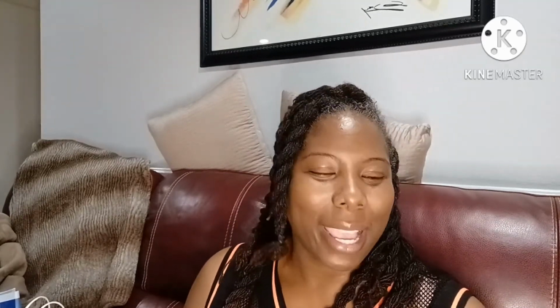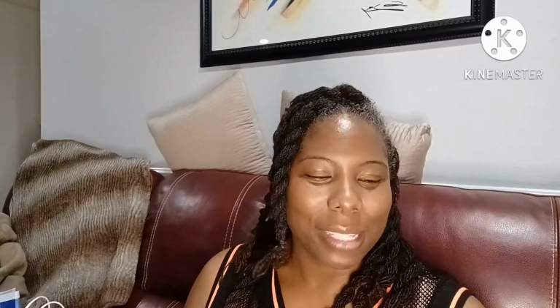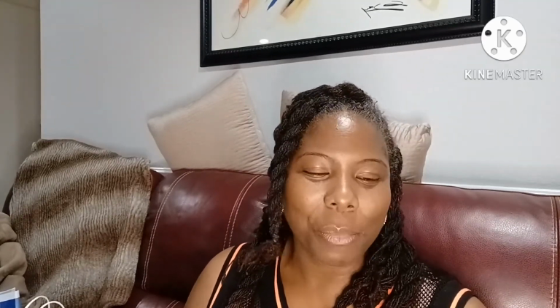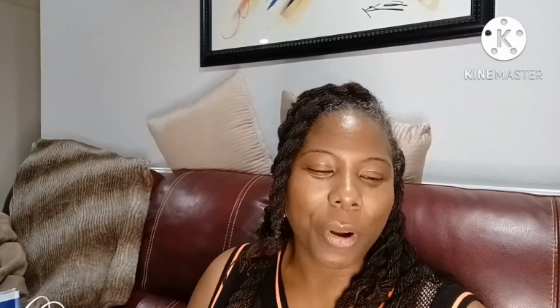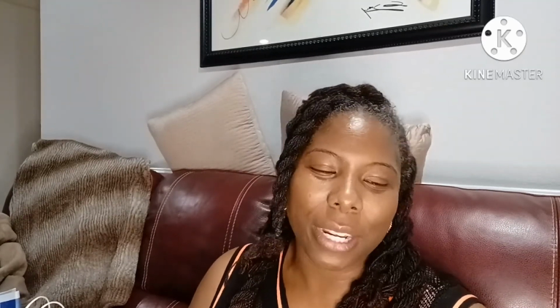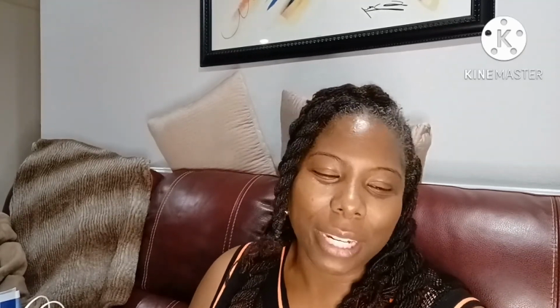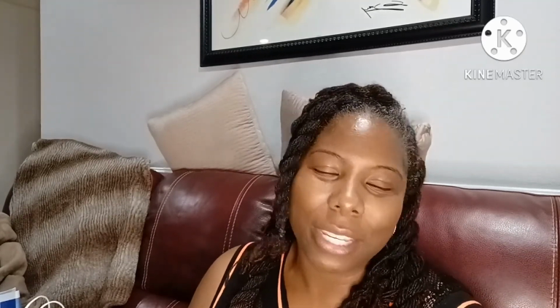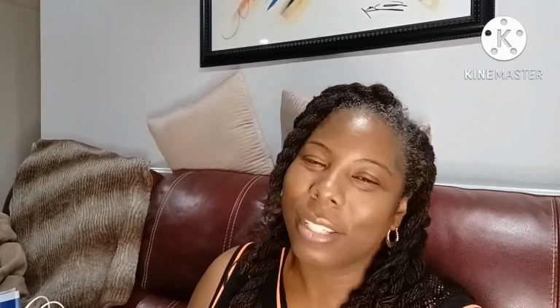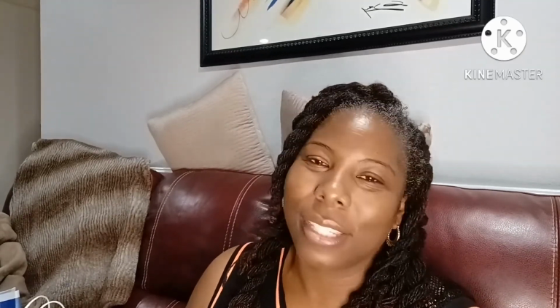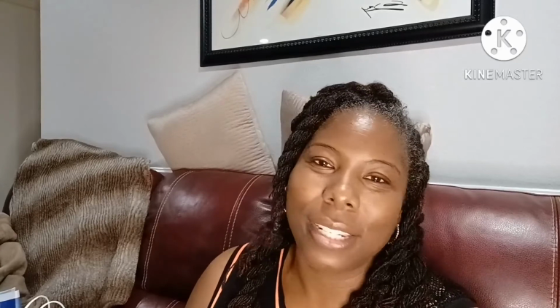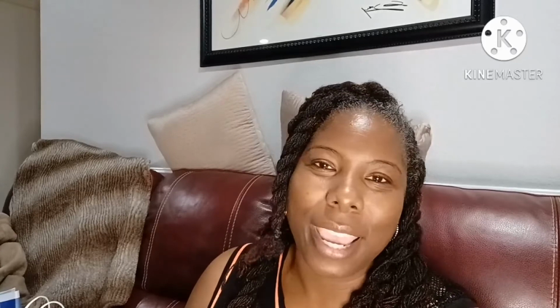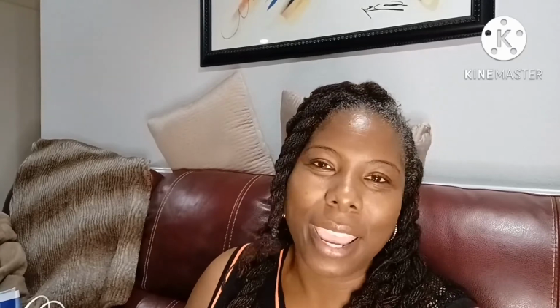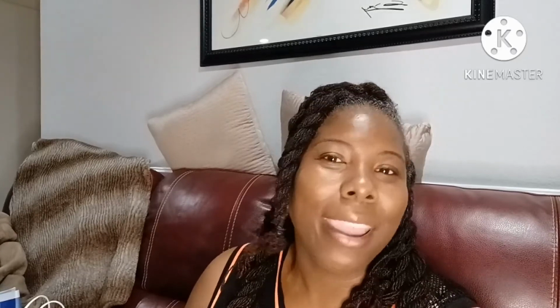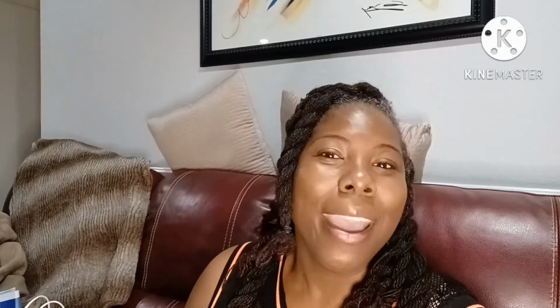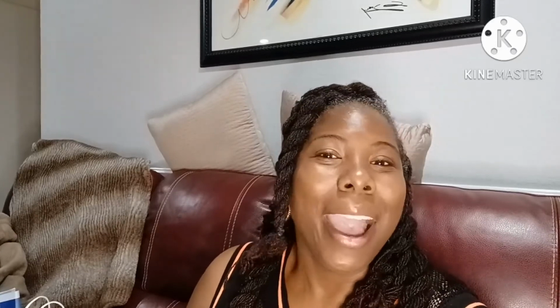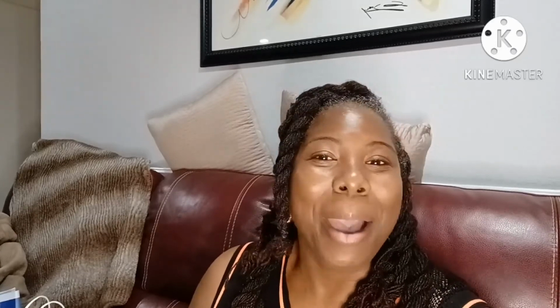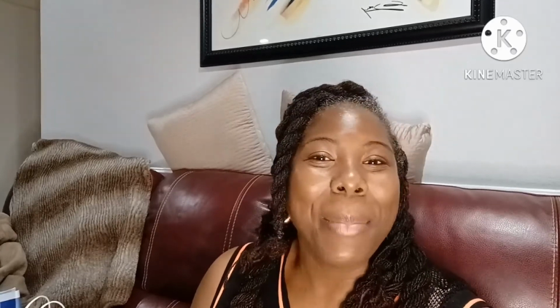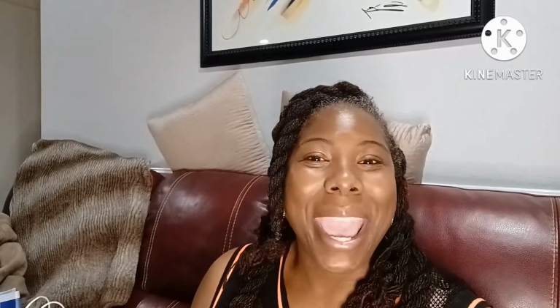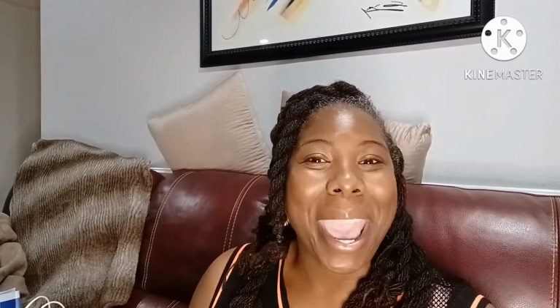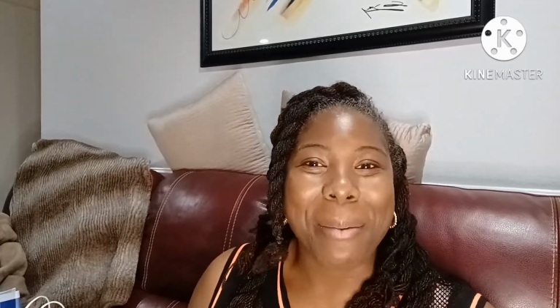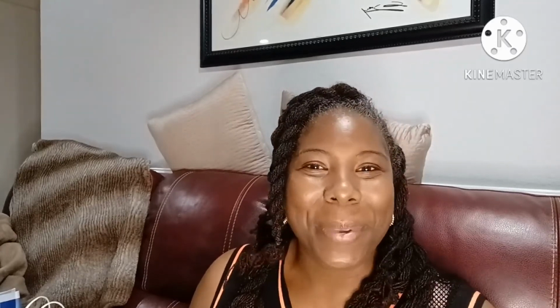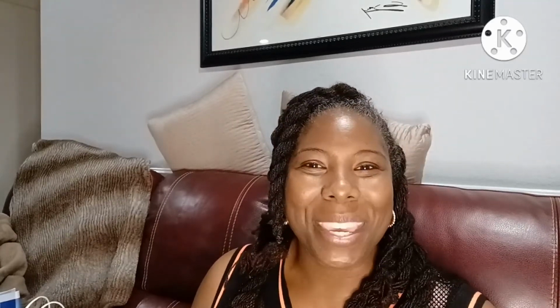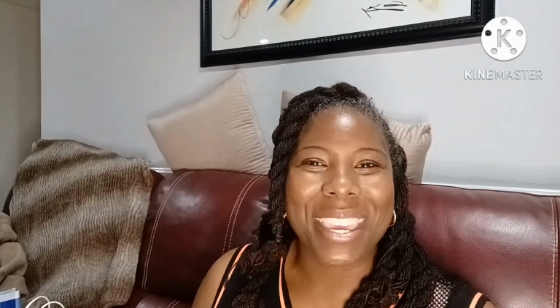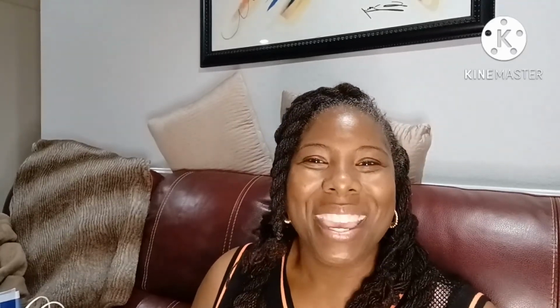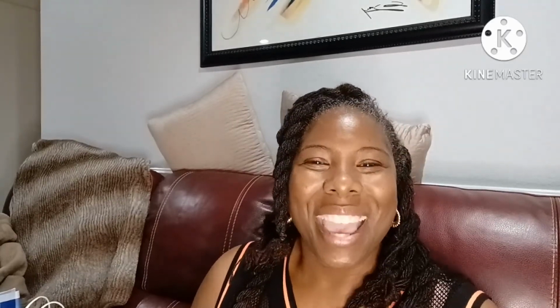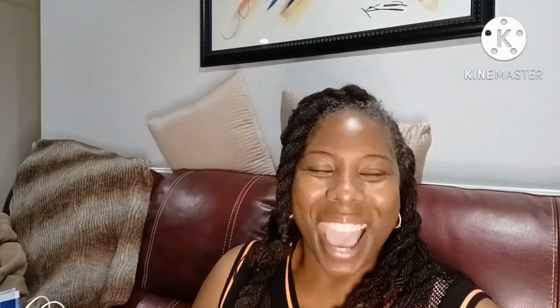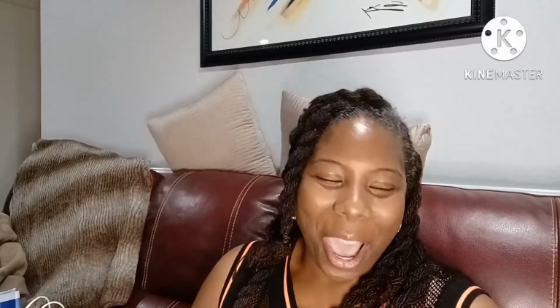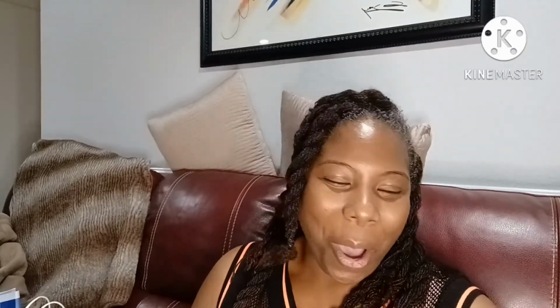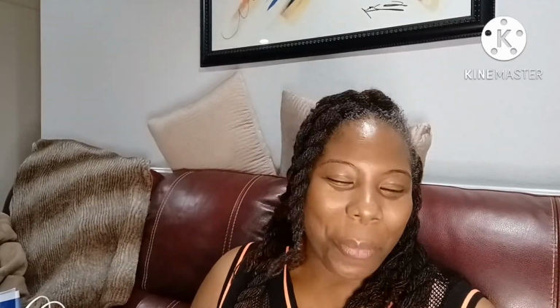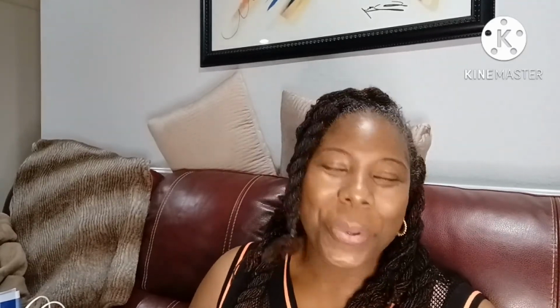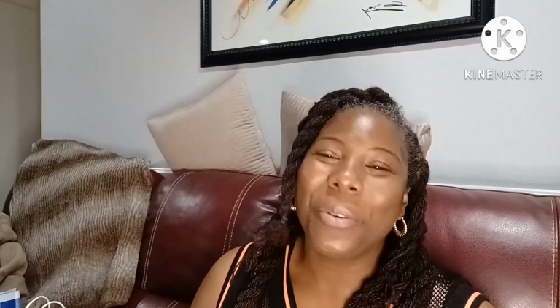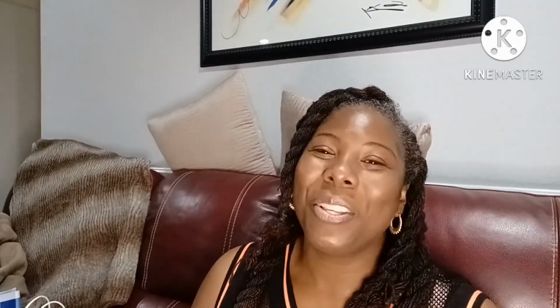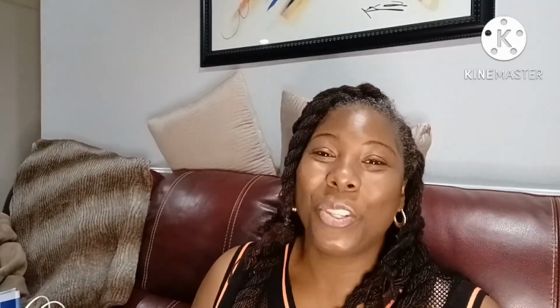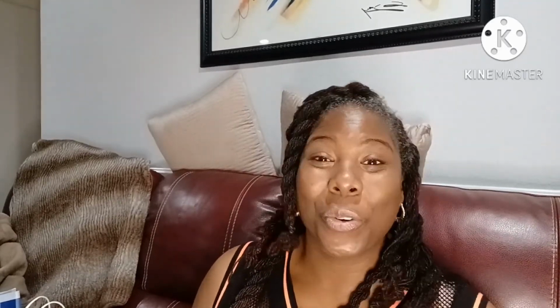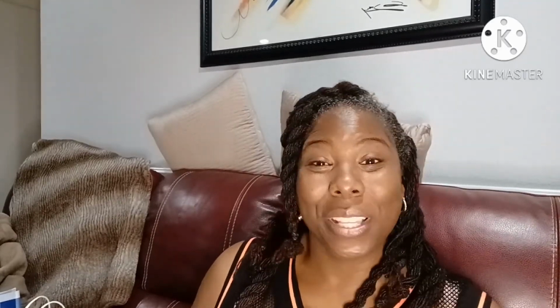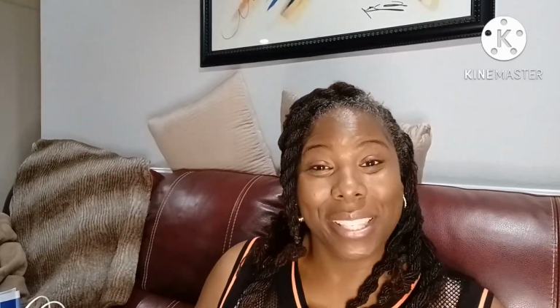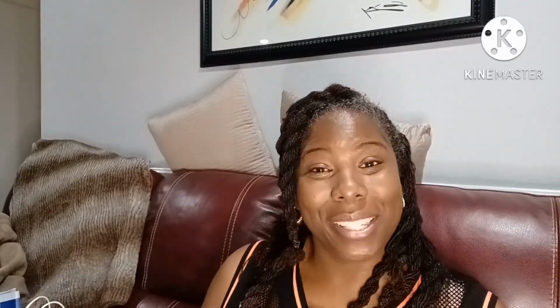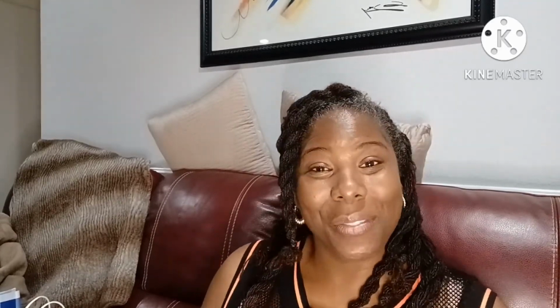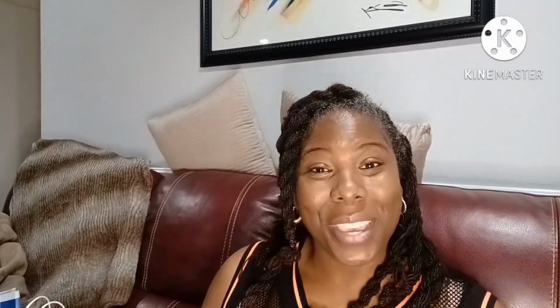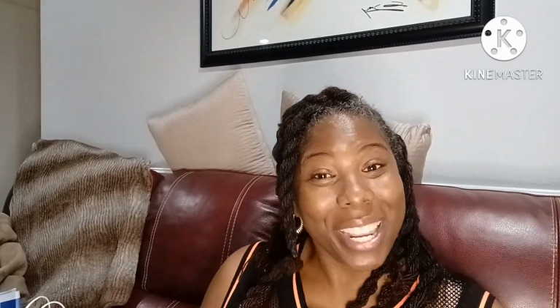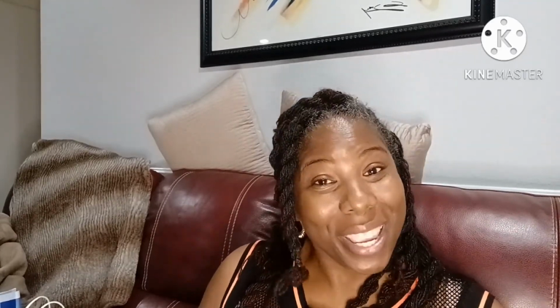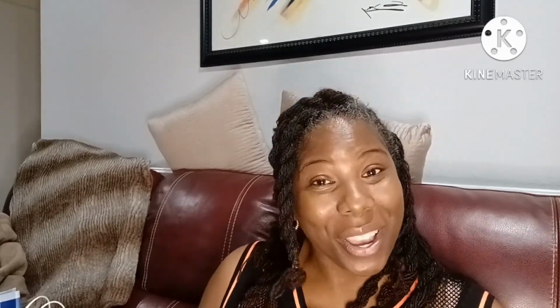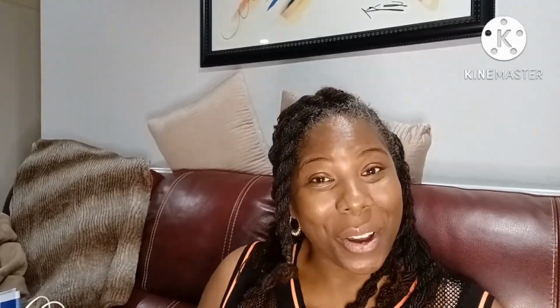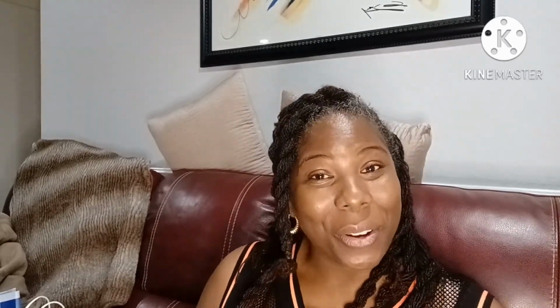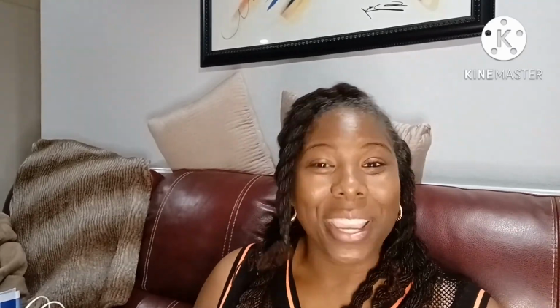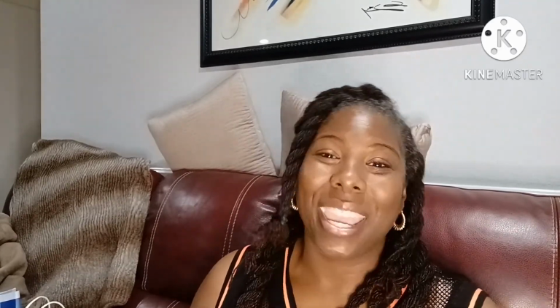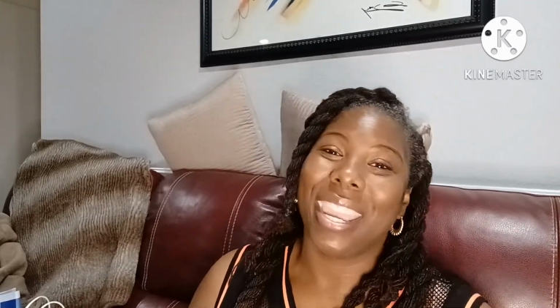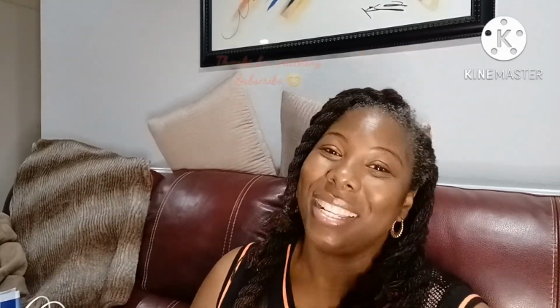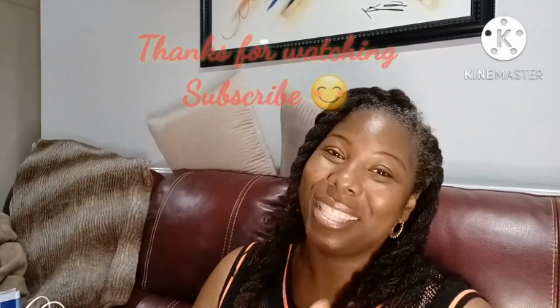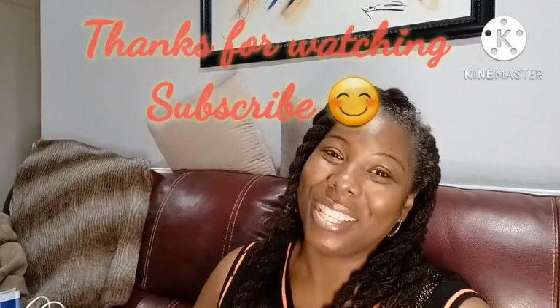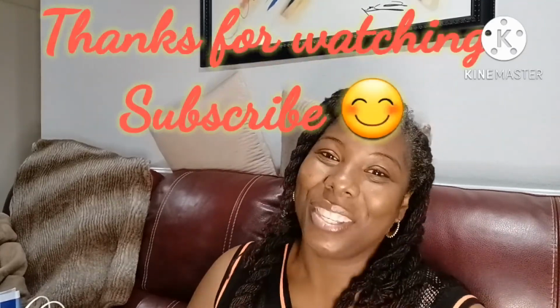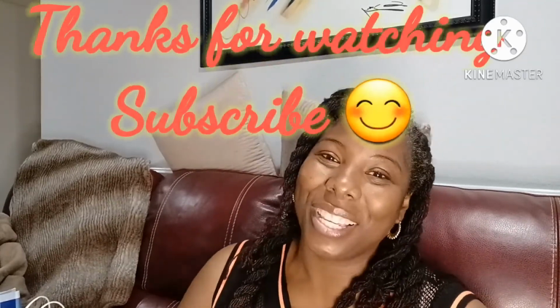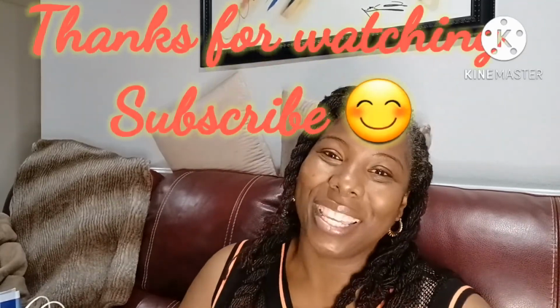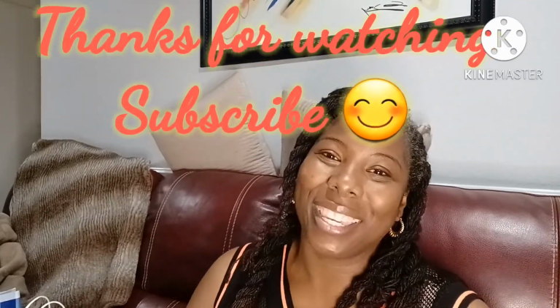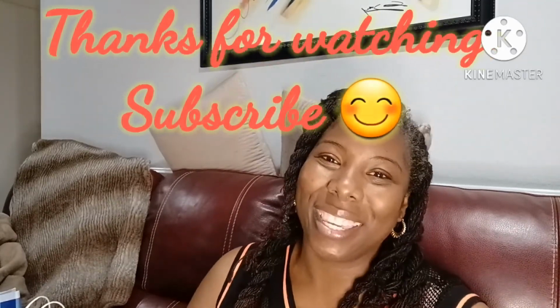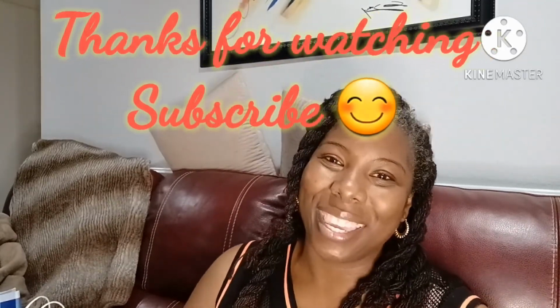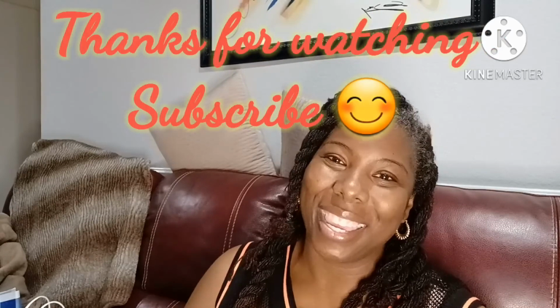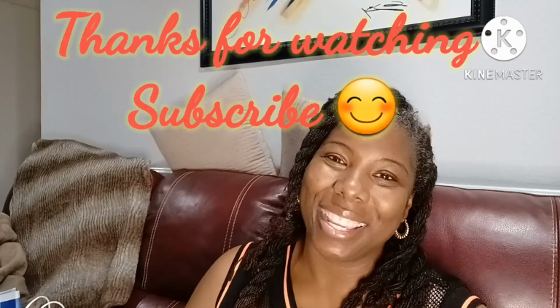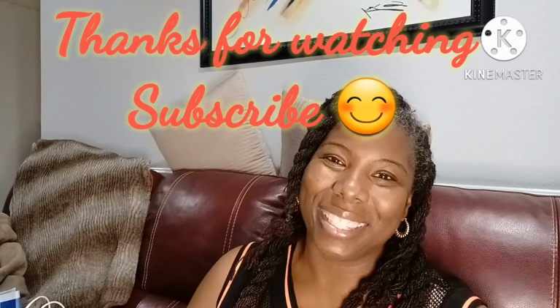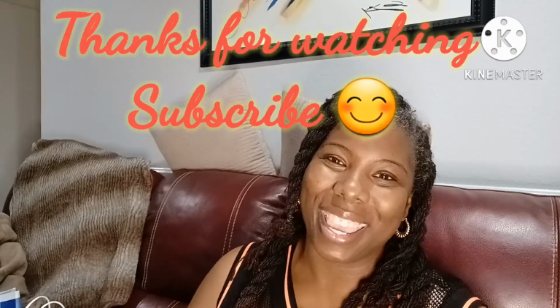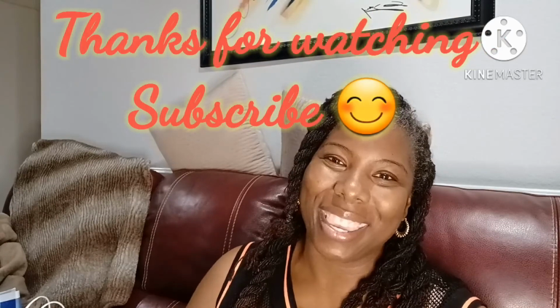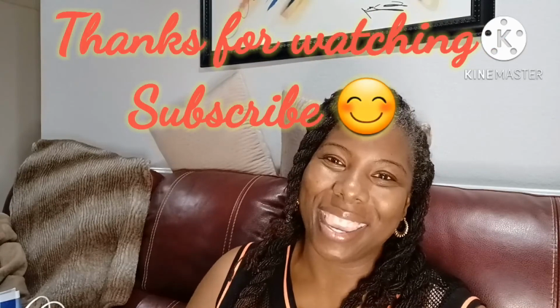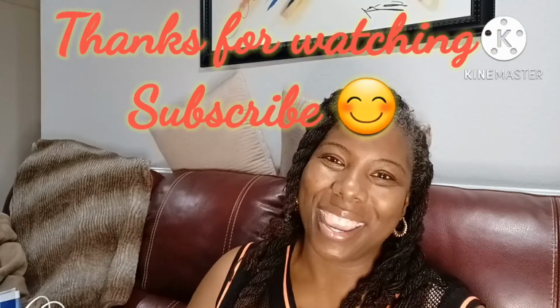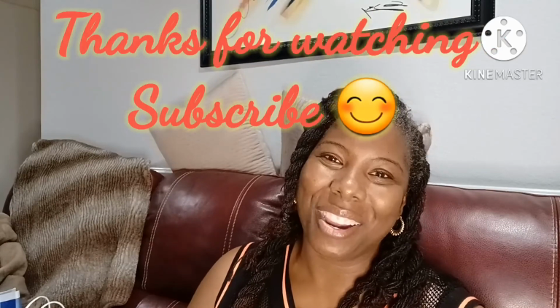I got some great deals today. I'm happy. I hope you enjoyed this video, and until you click again, take care.